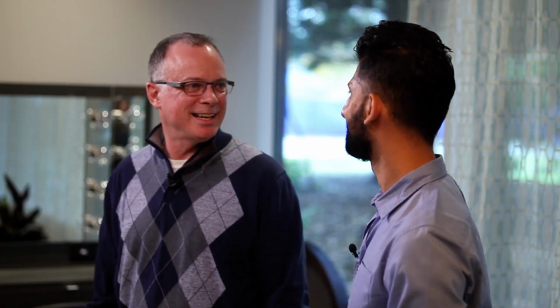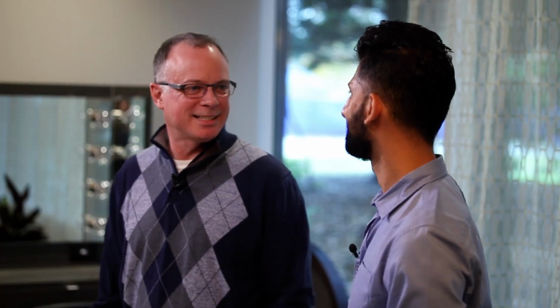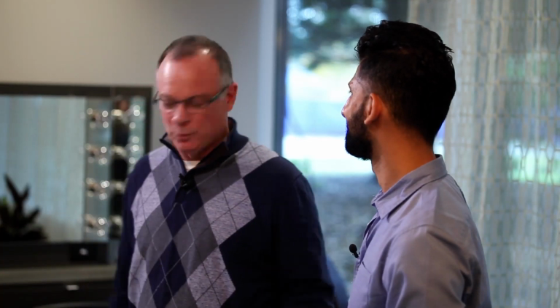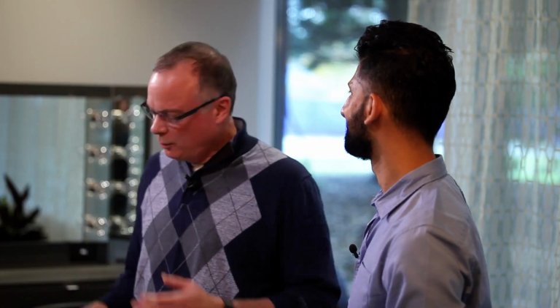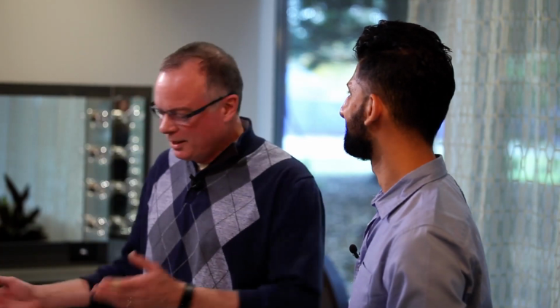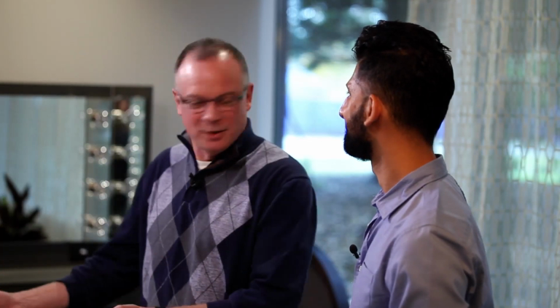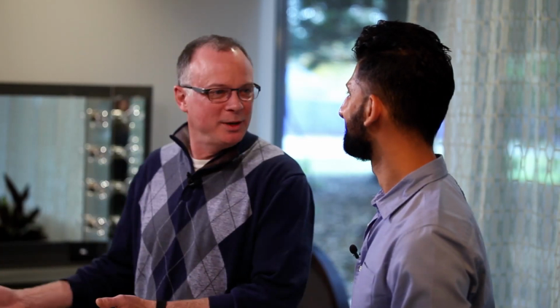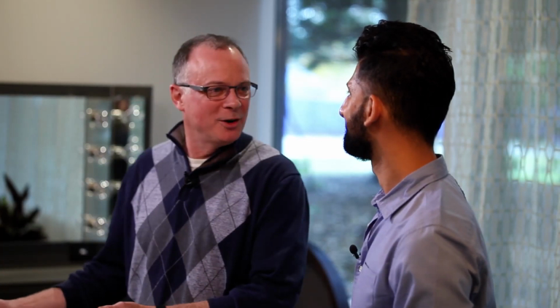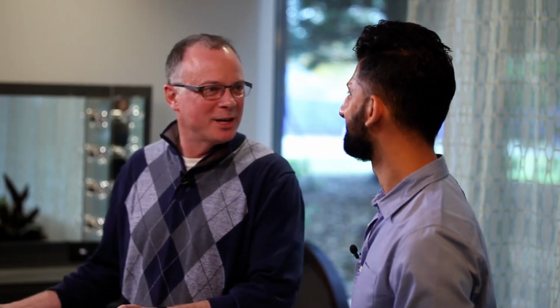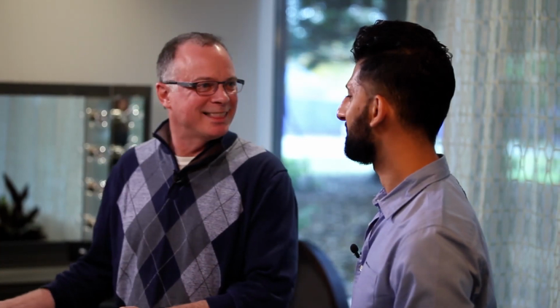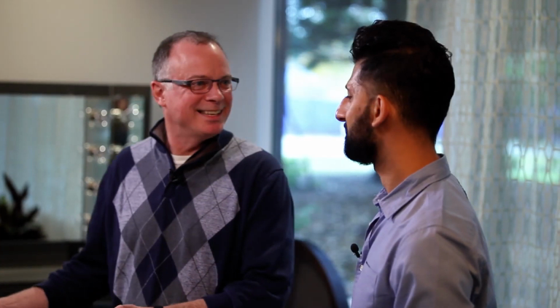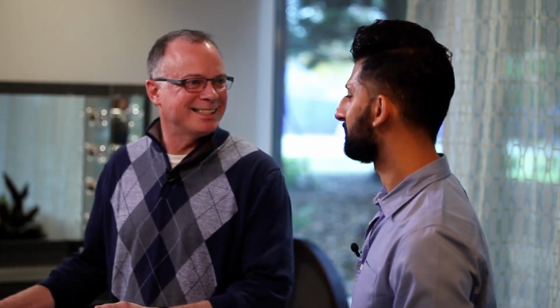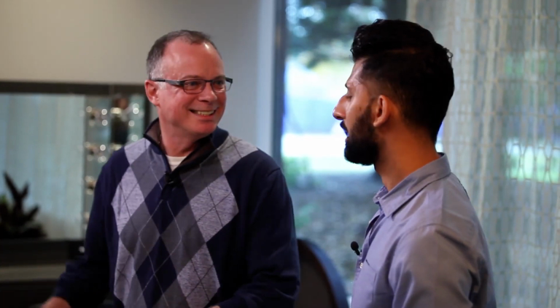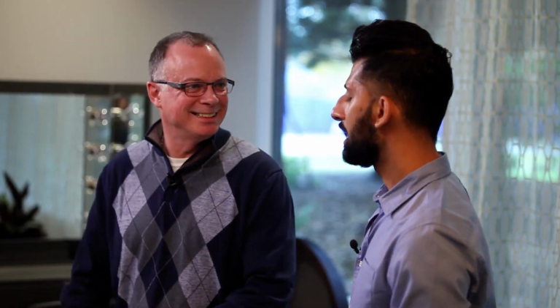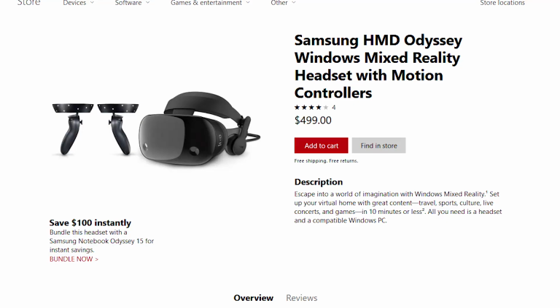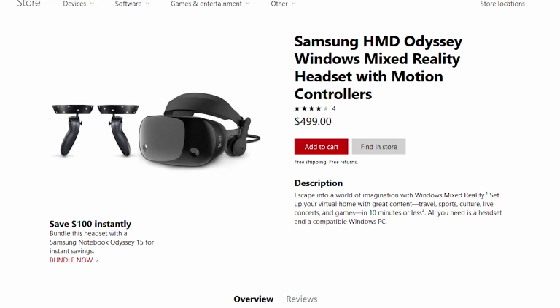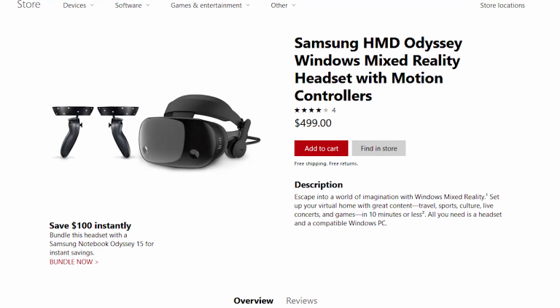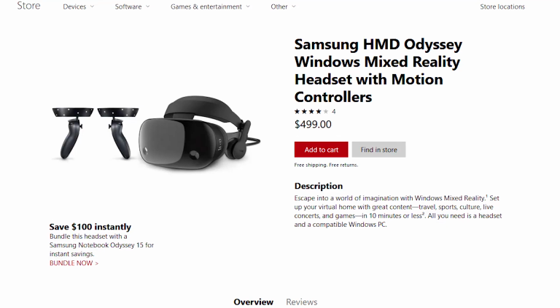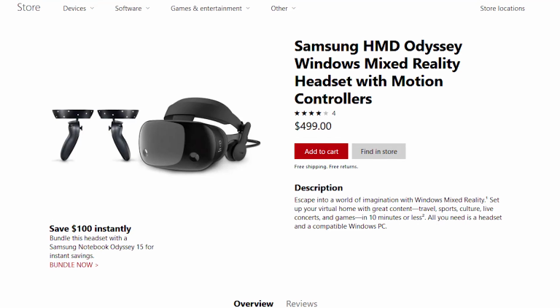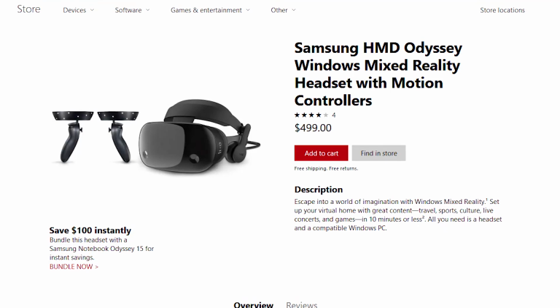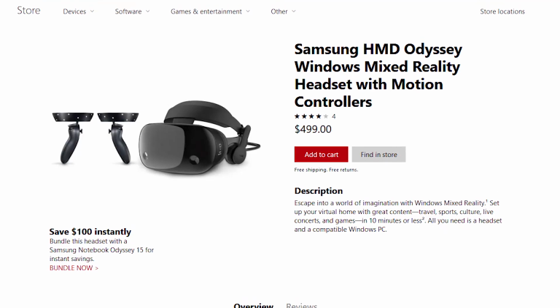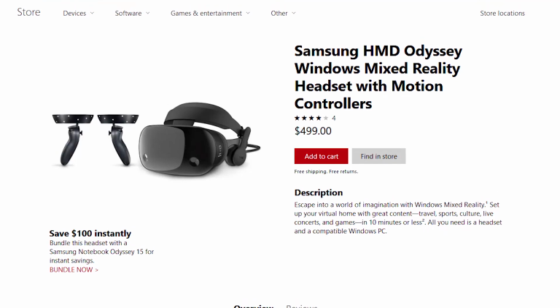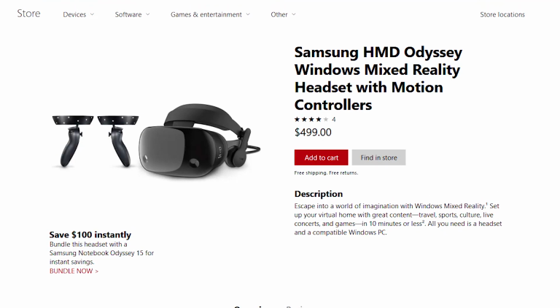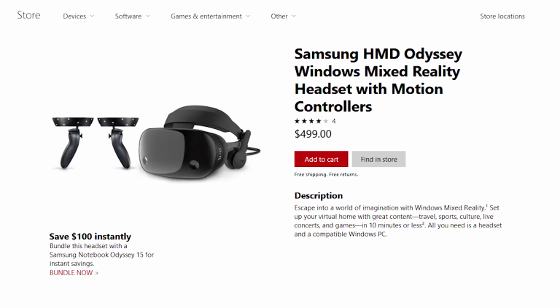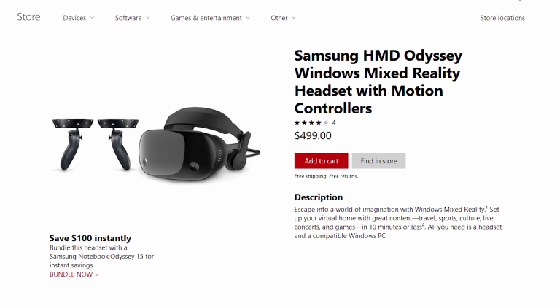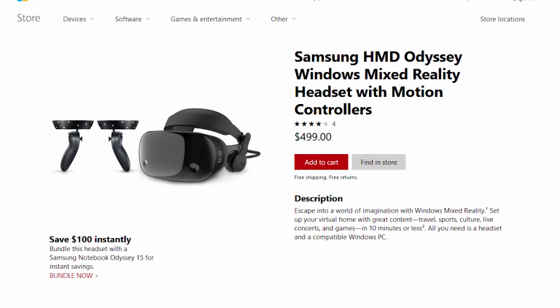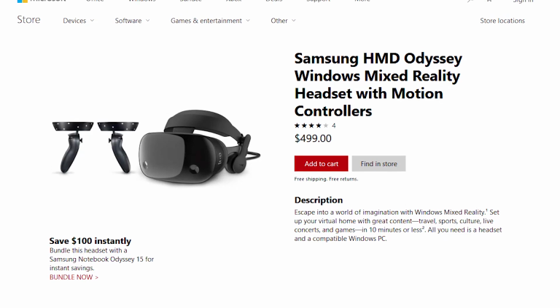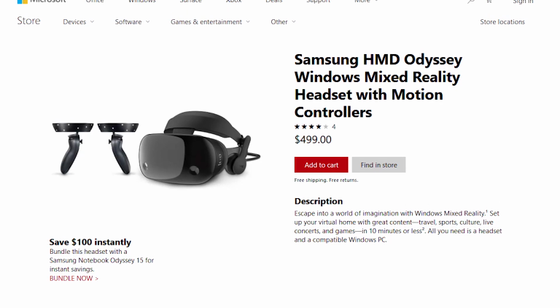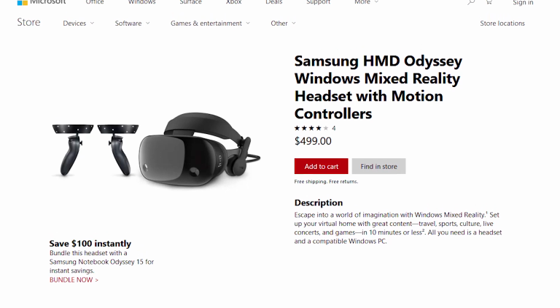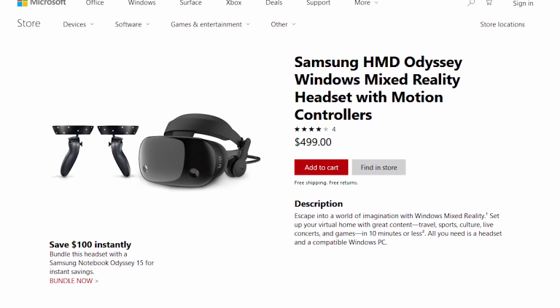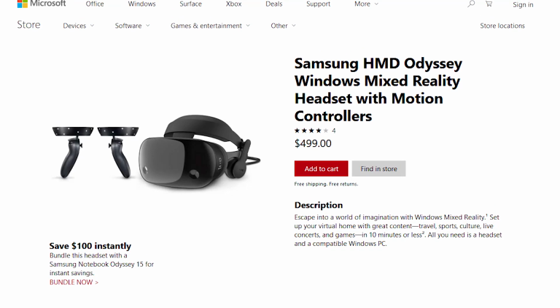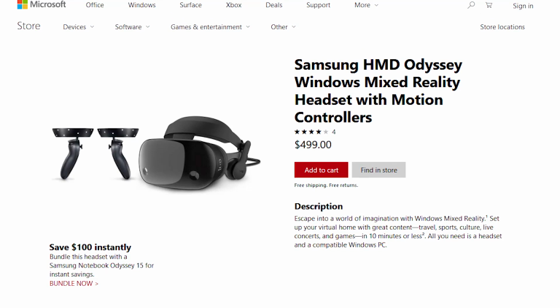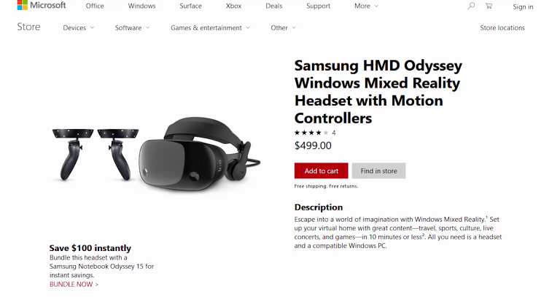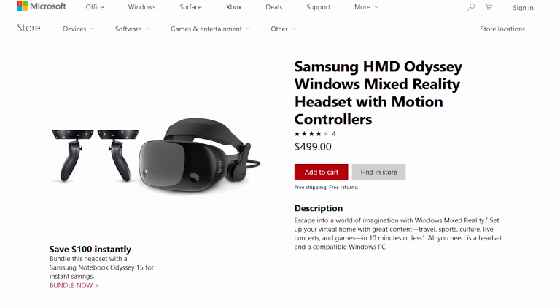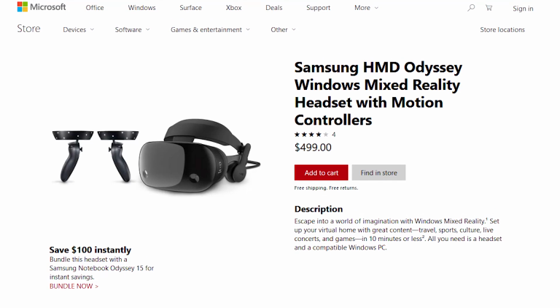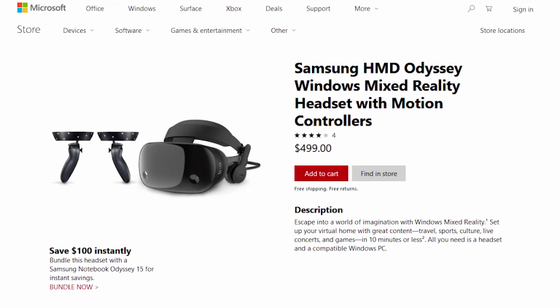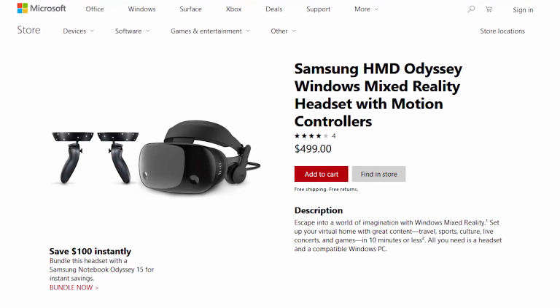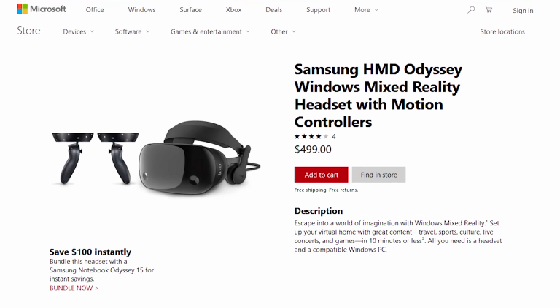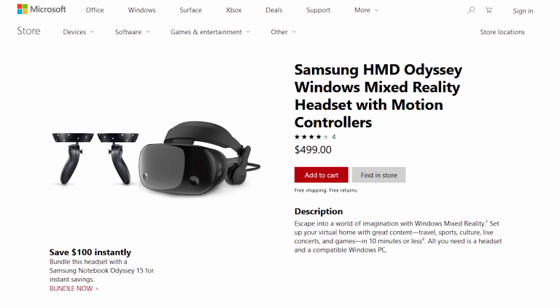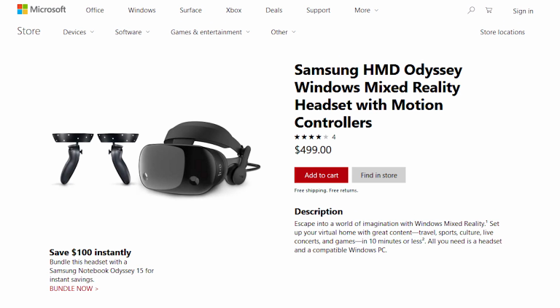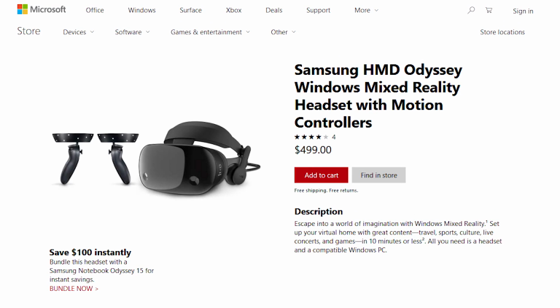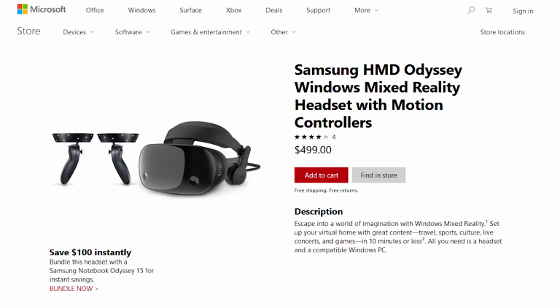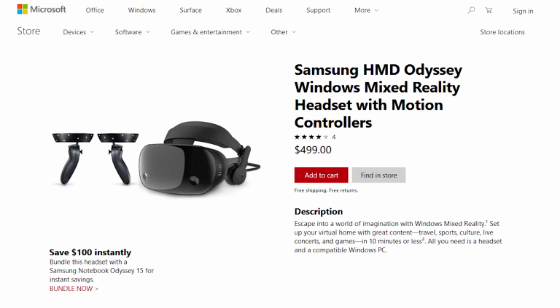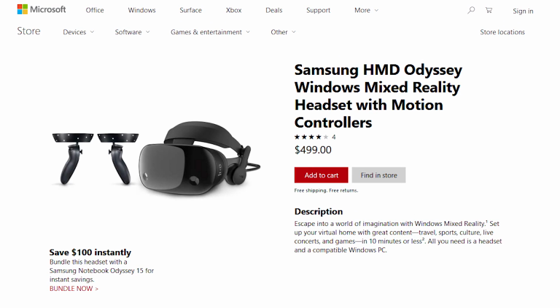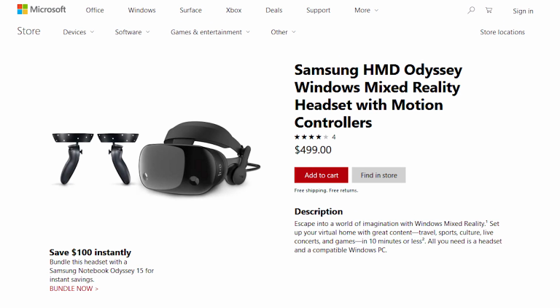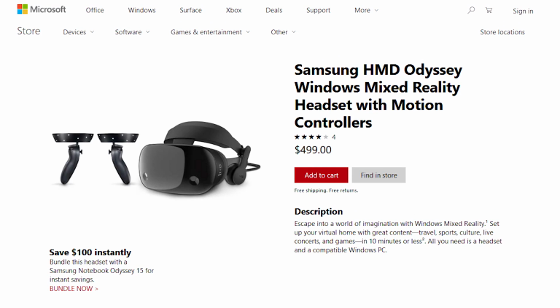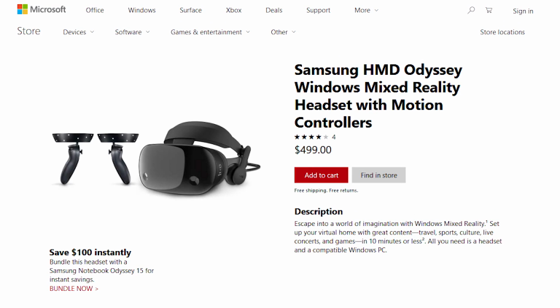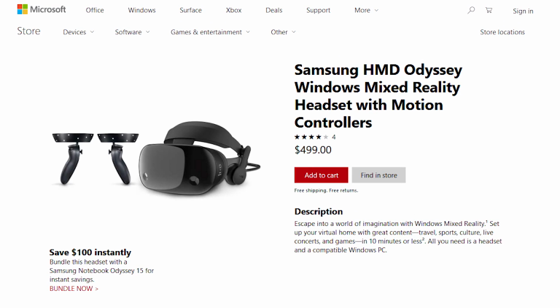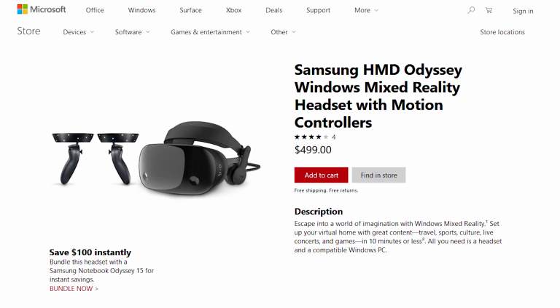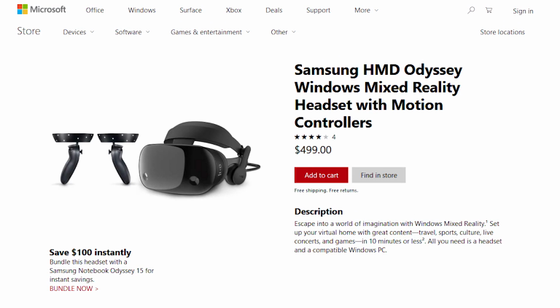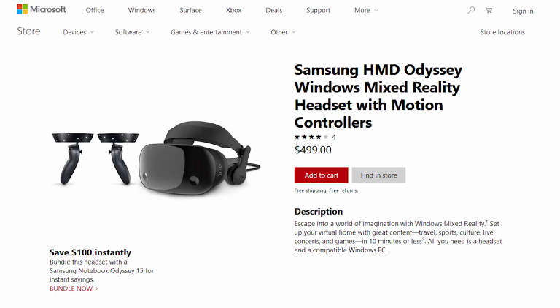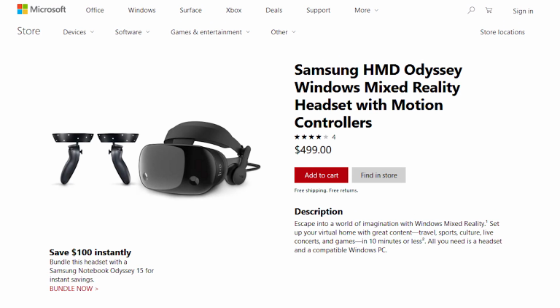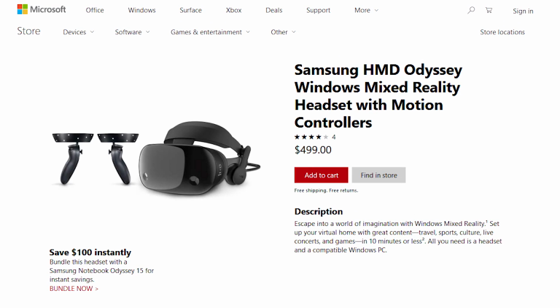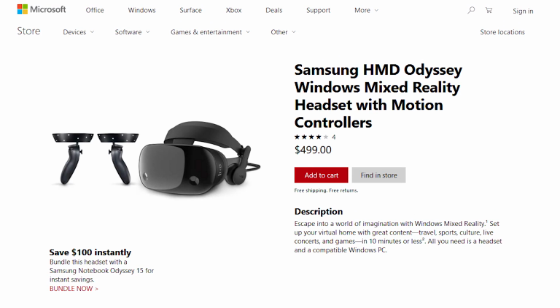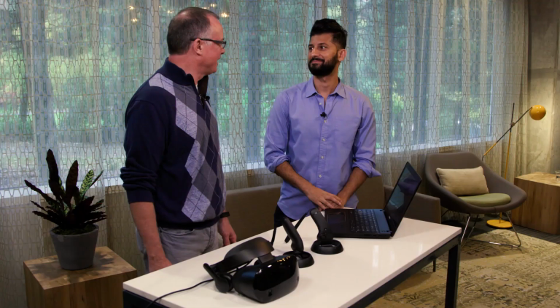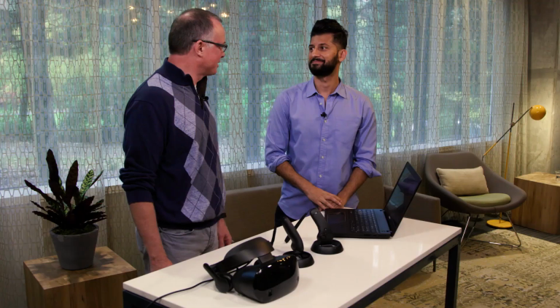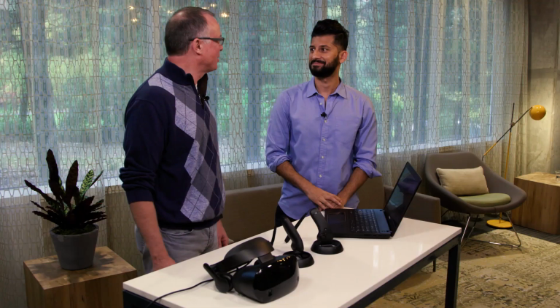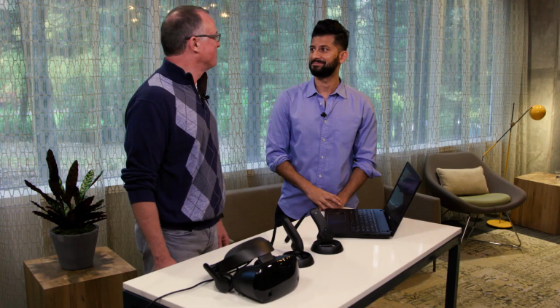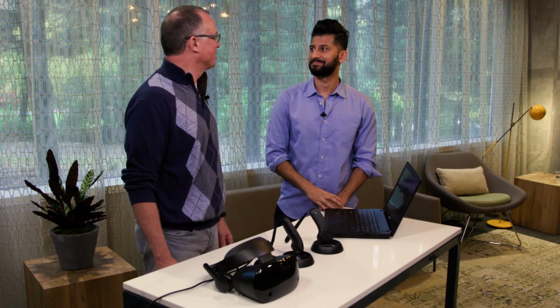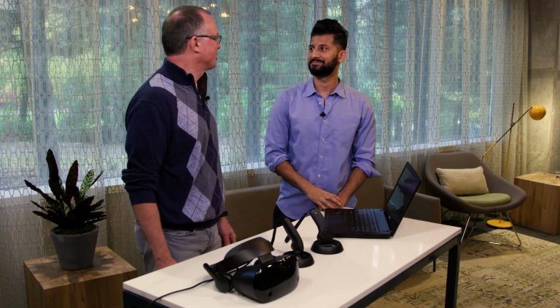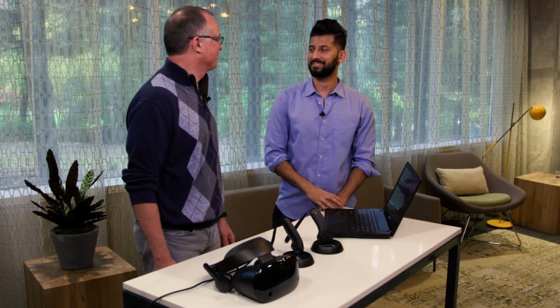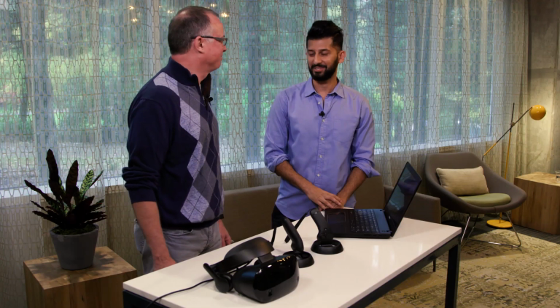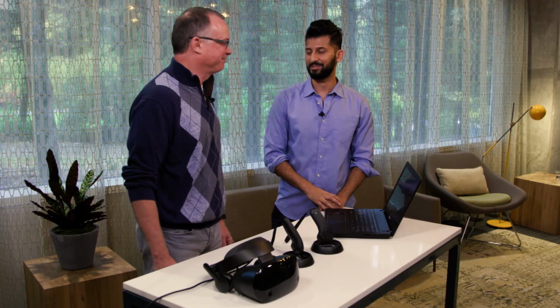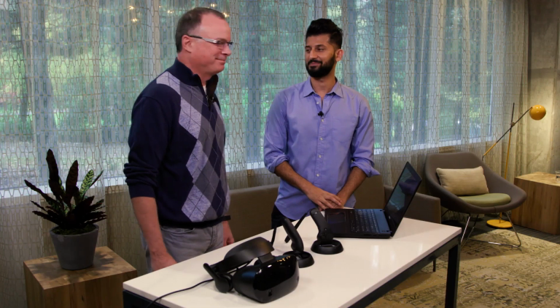Fantastic. When can we go get these? Now — at microsoft.com, samsung.com, or go to your local Microsoft Store. Fantastic. Thanks very much. Thank you.